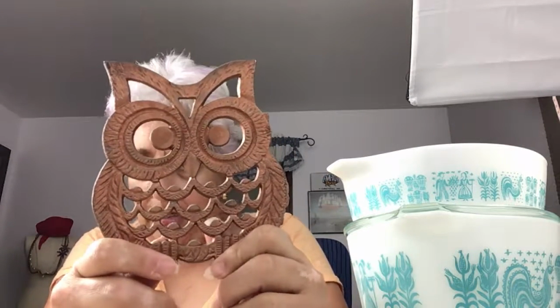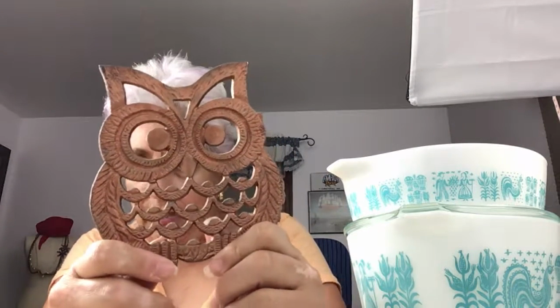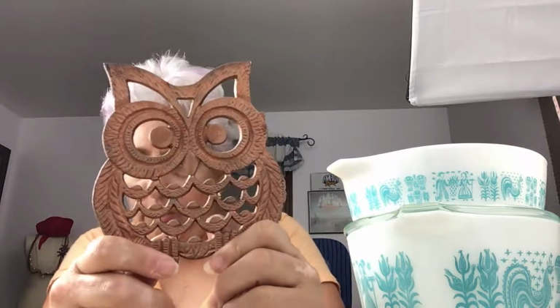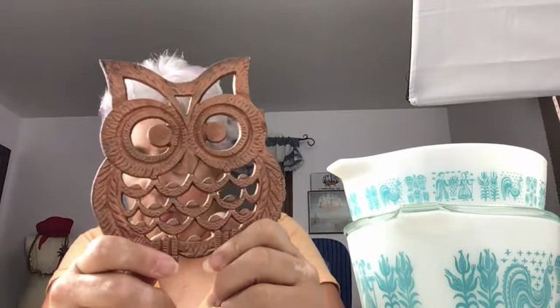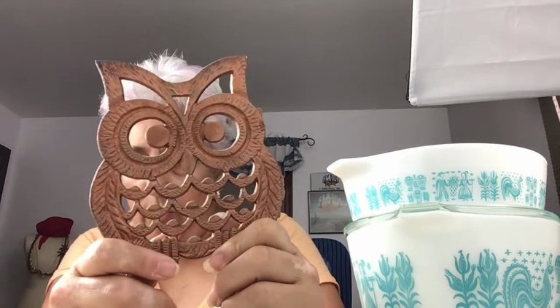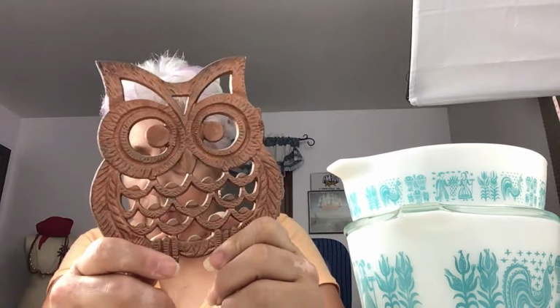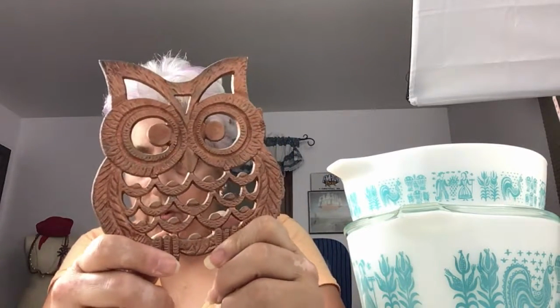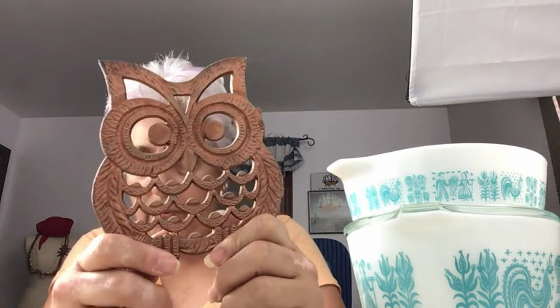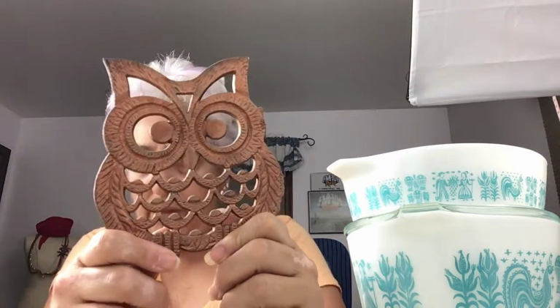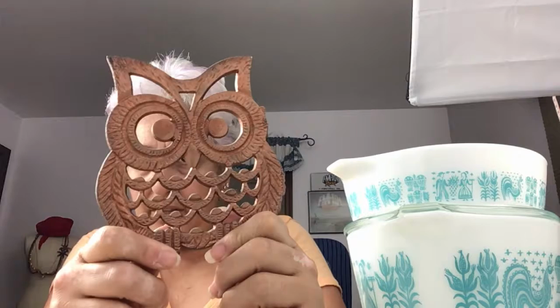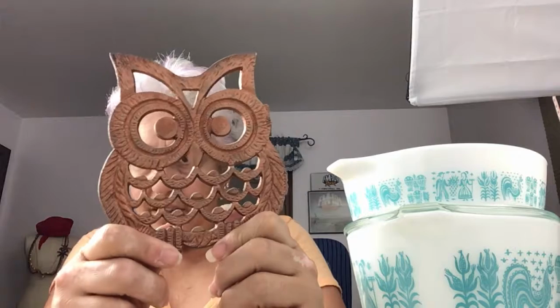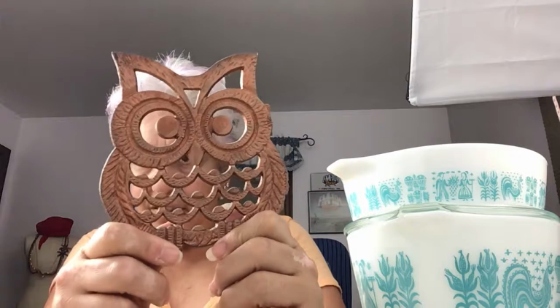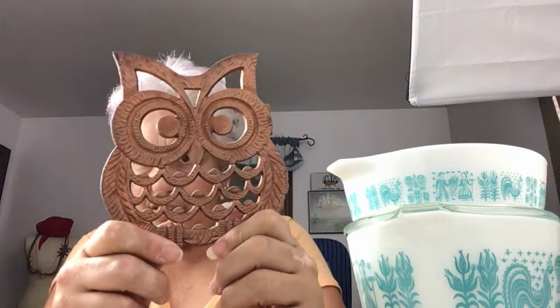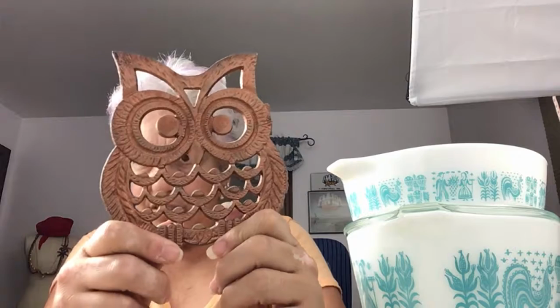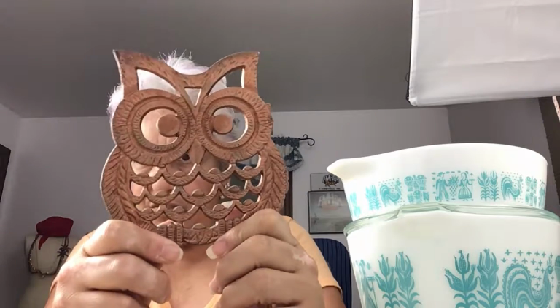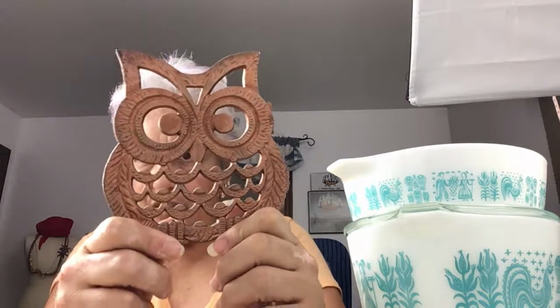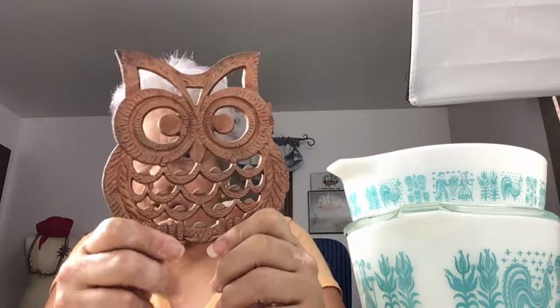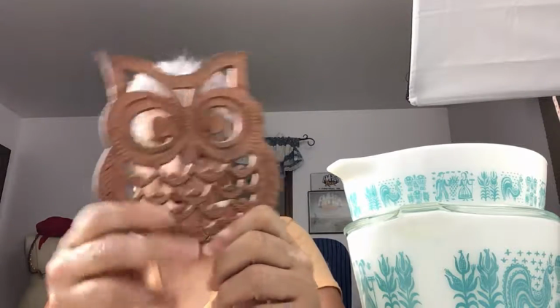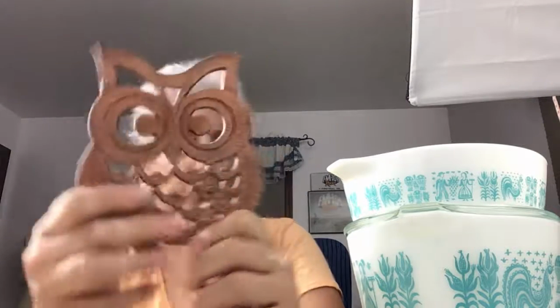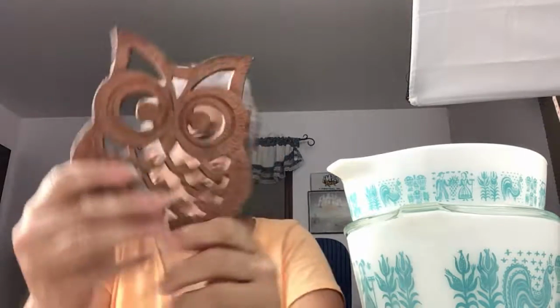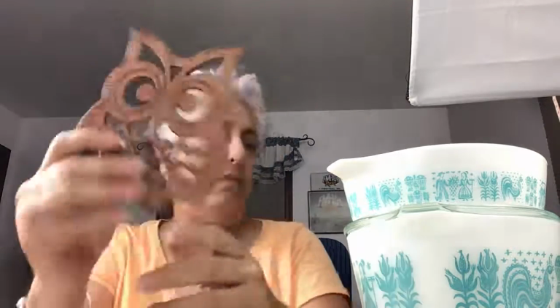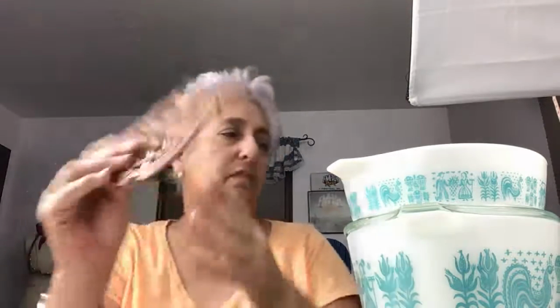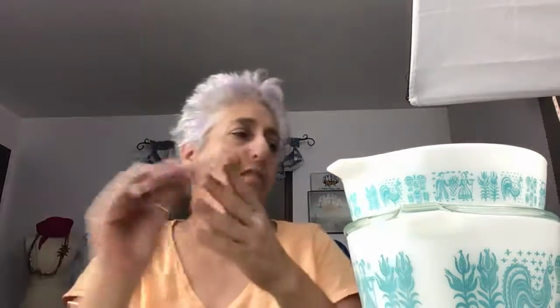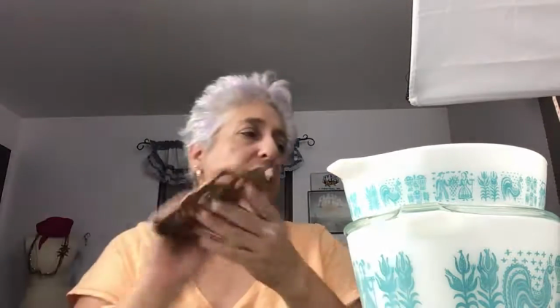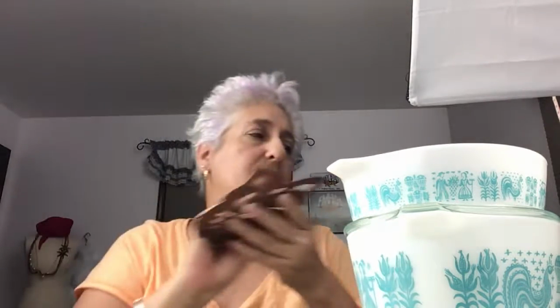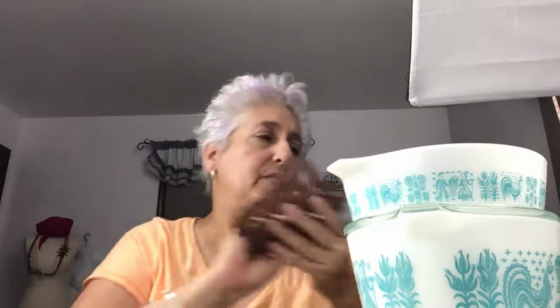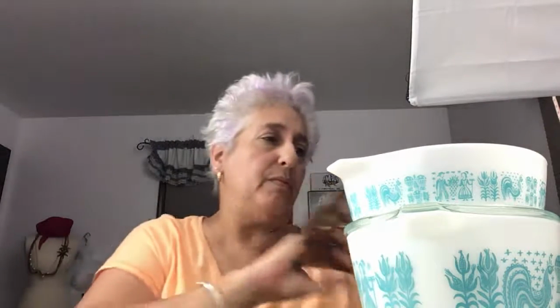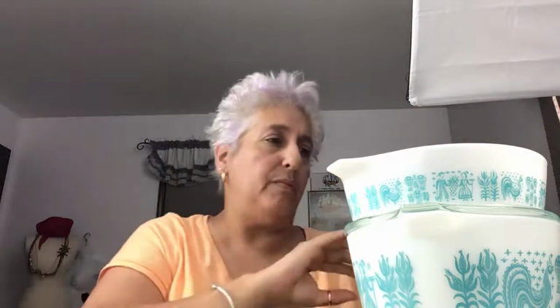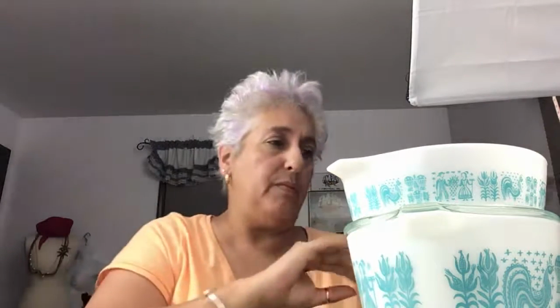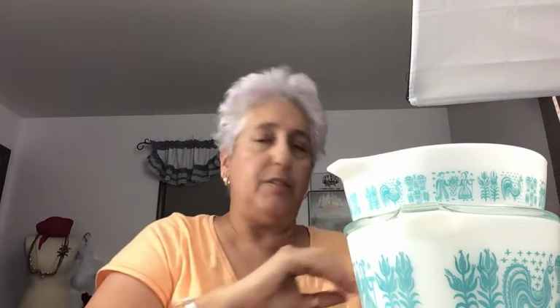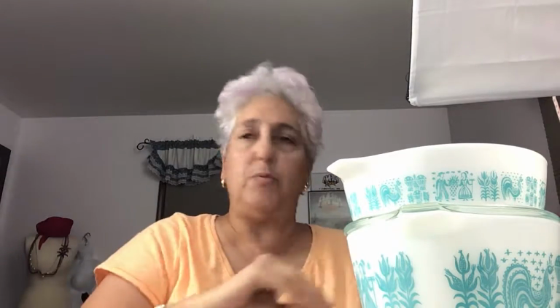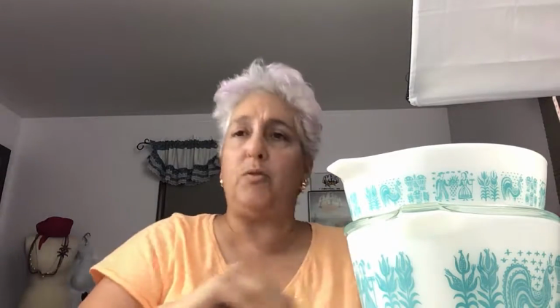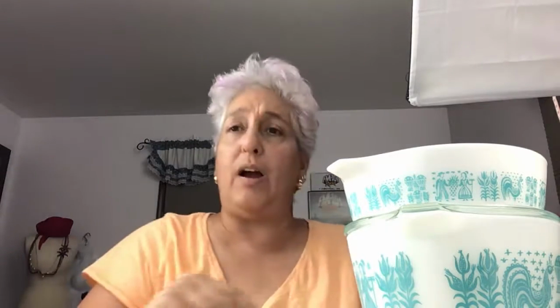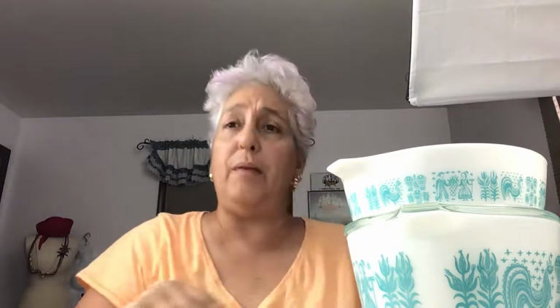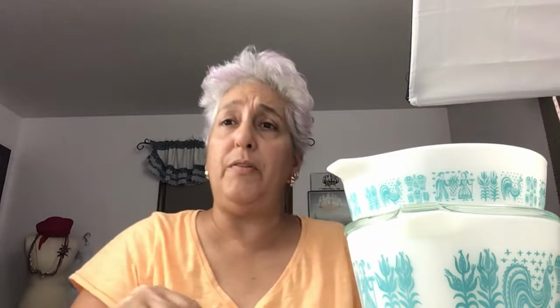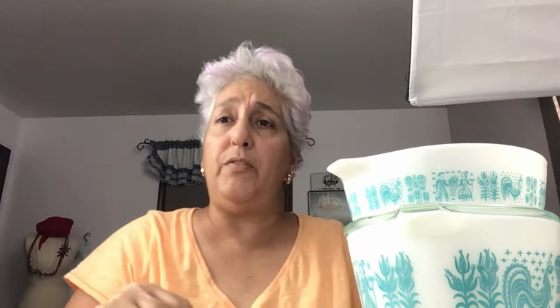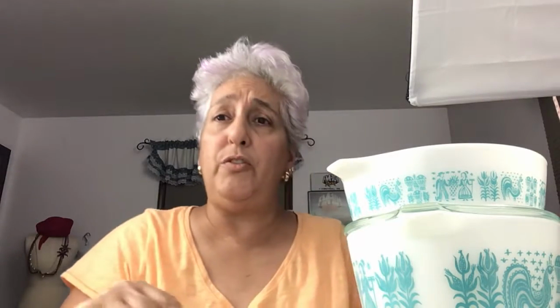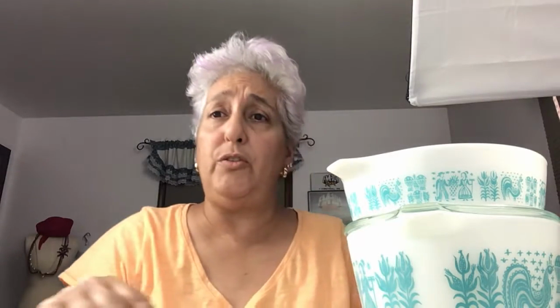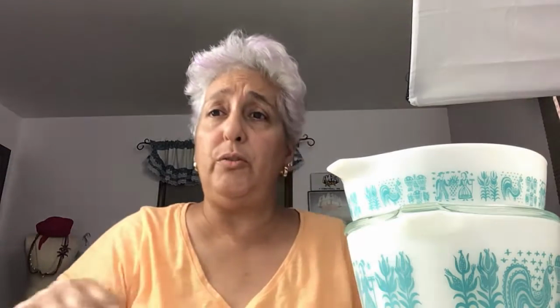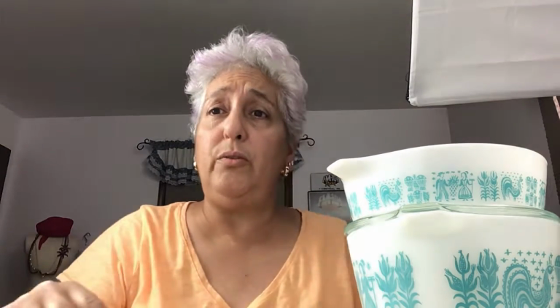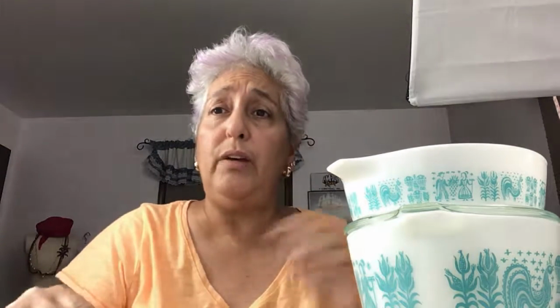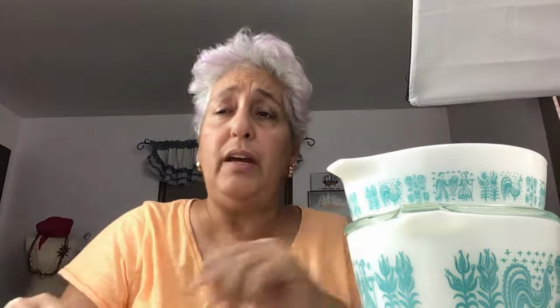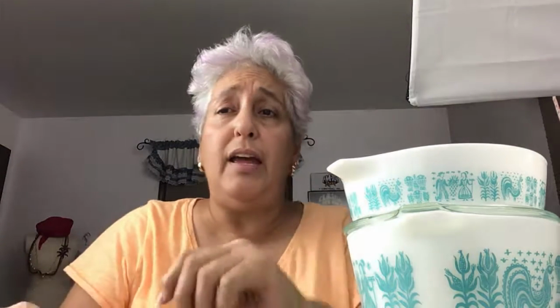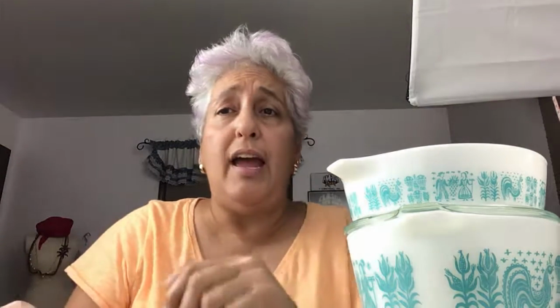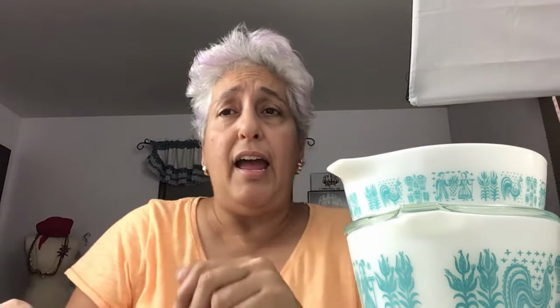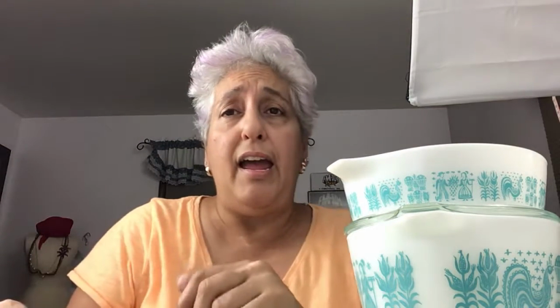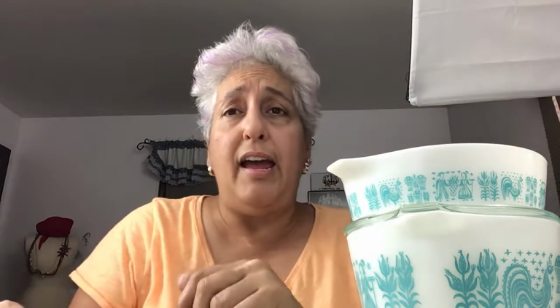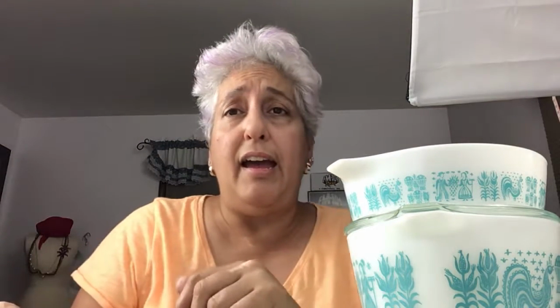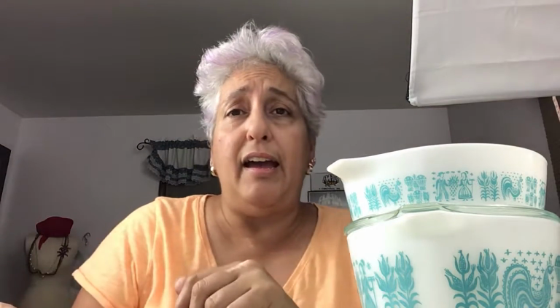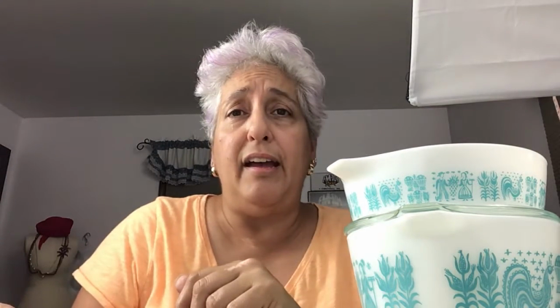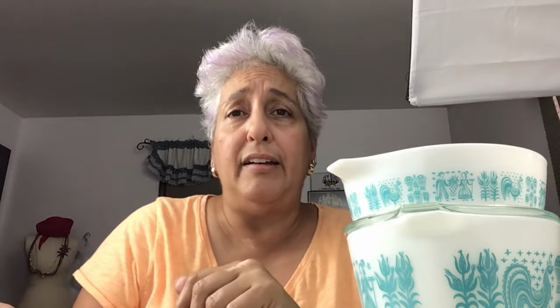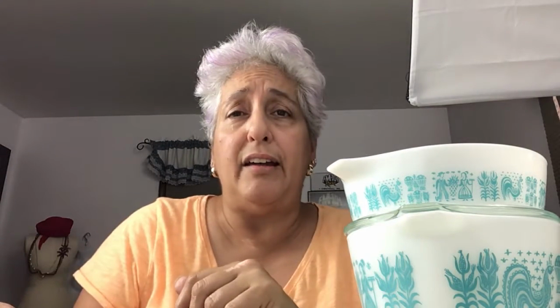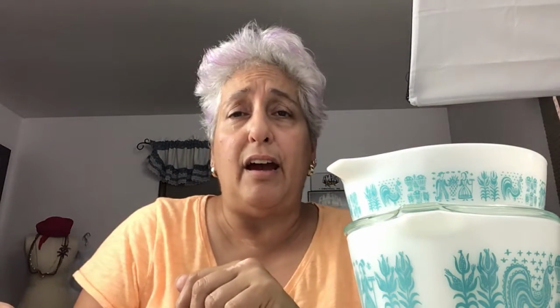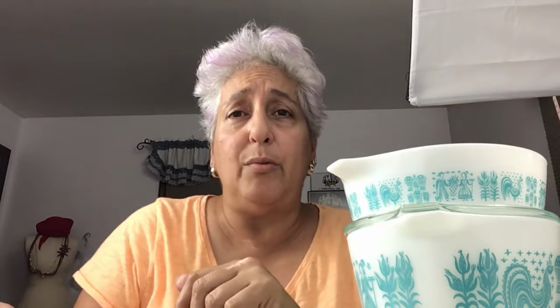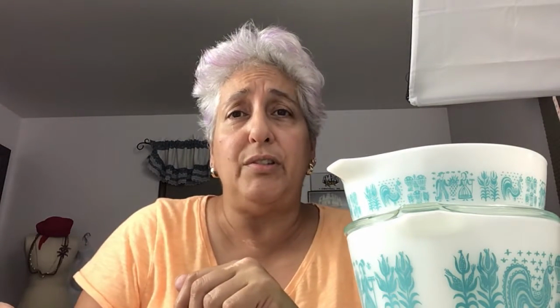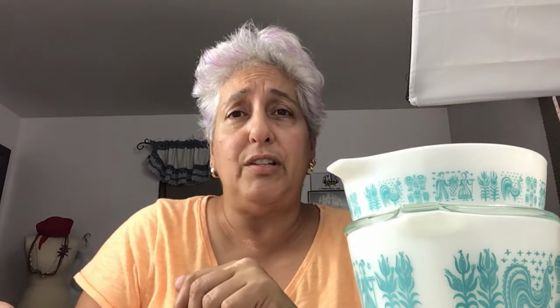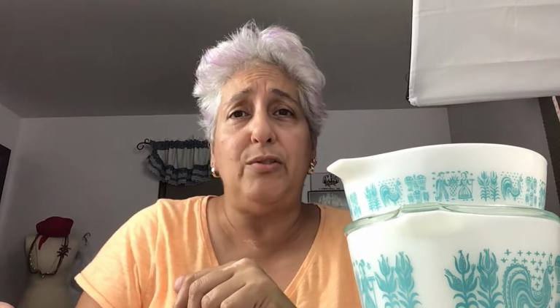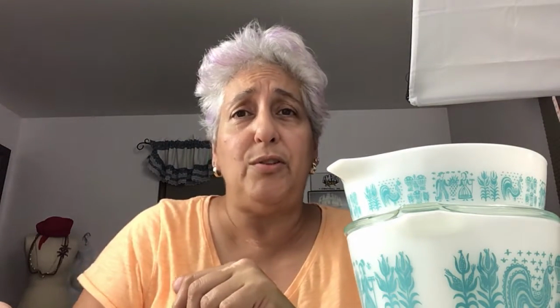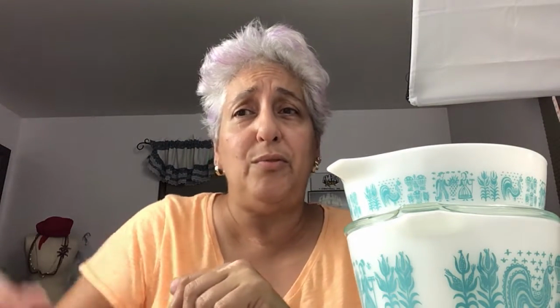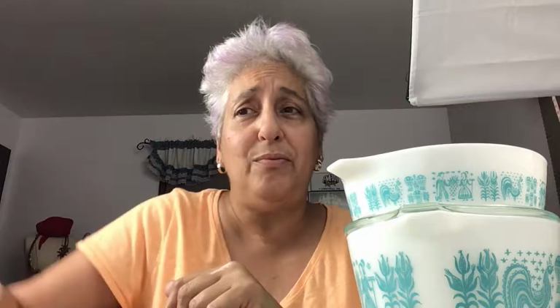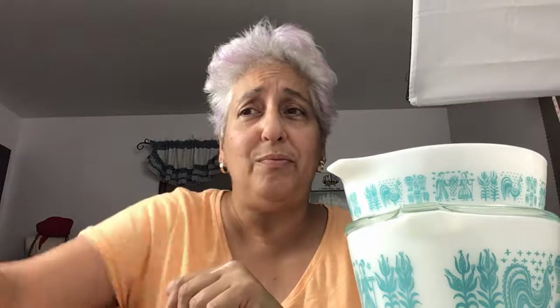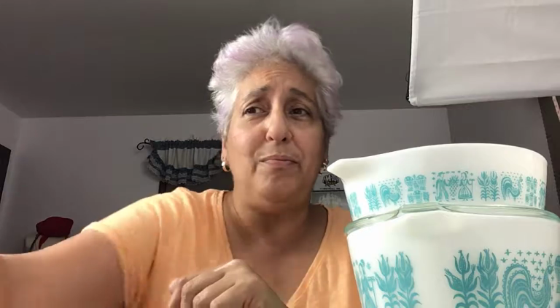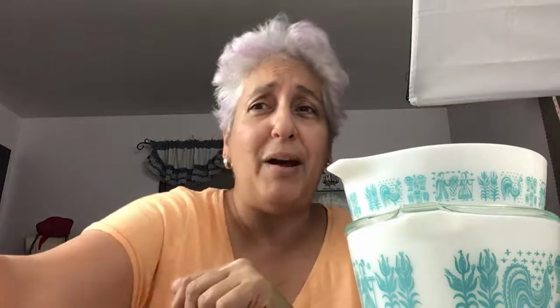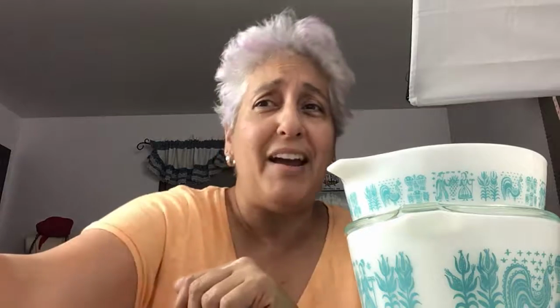Hope you liked this video. Subscribe if you do, and I will see you soon. Bye.